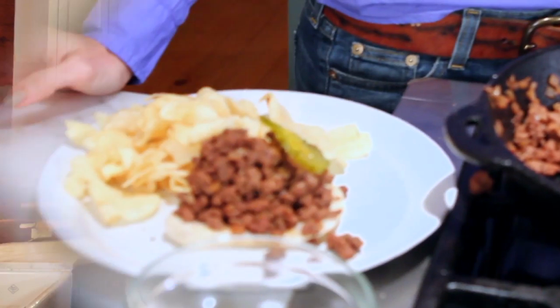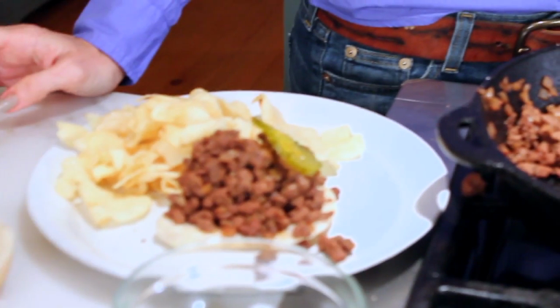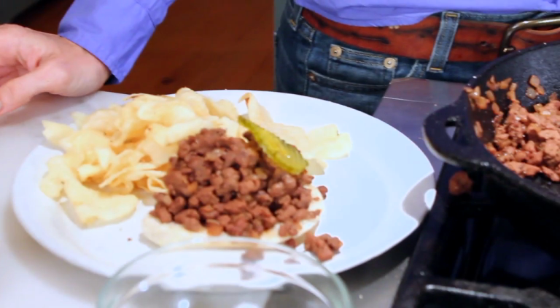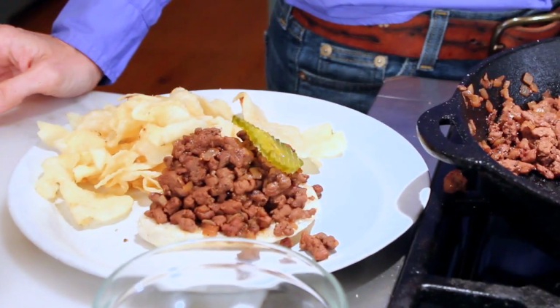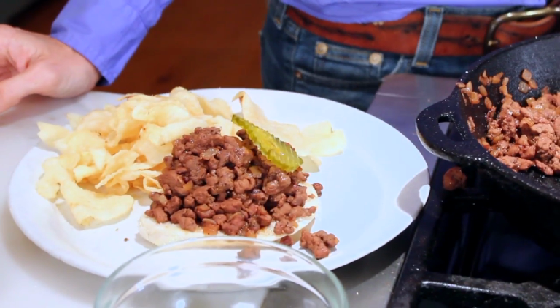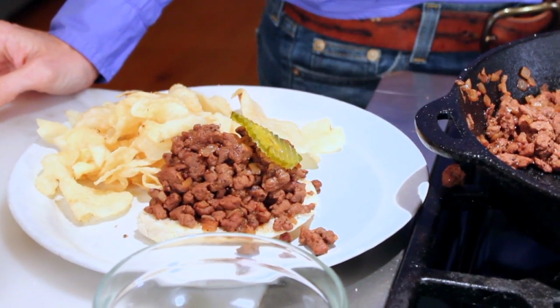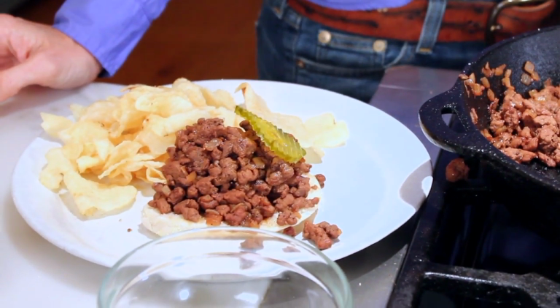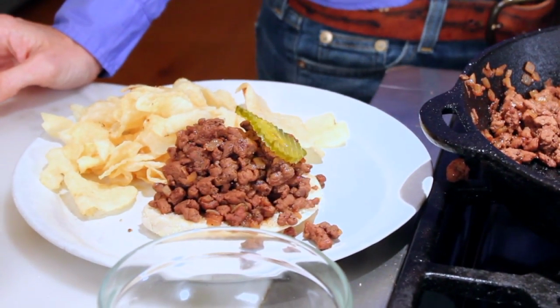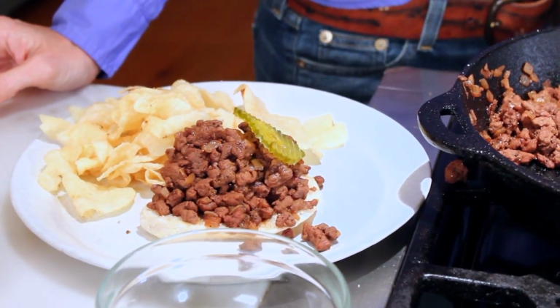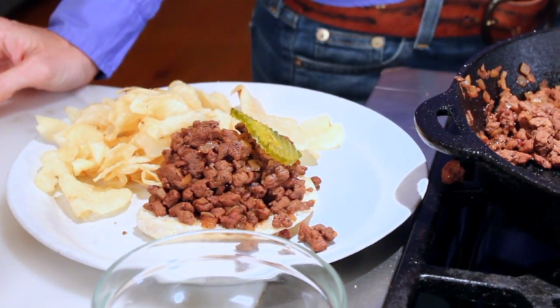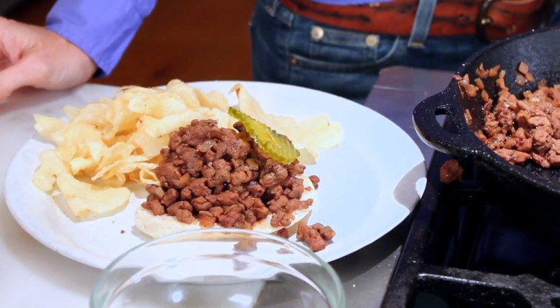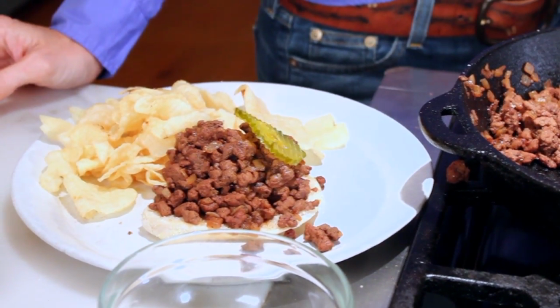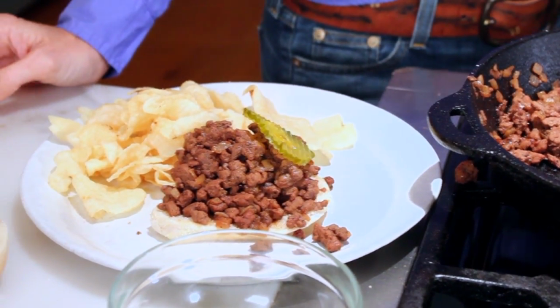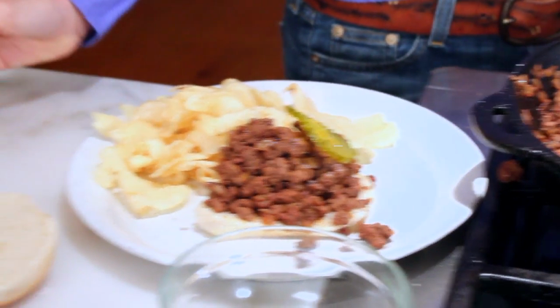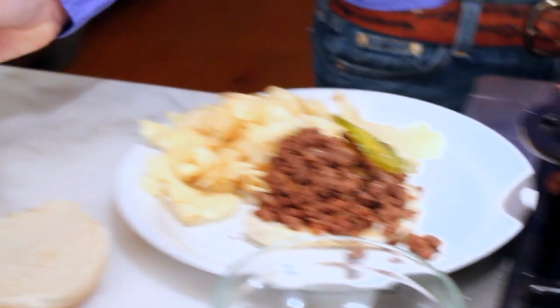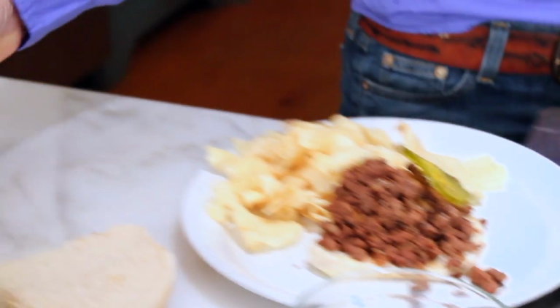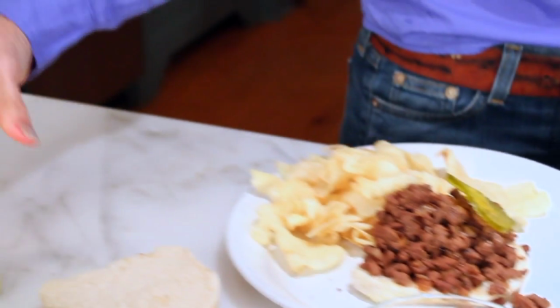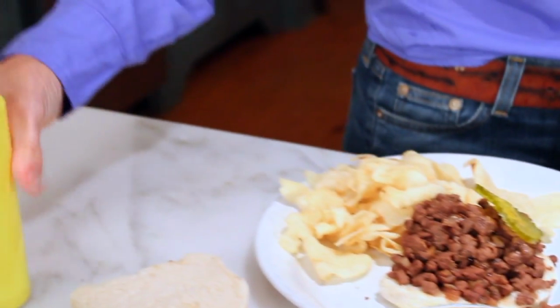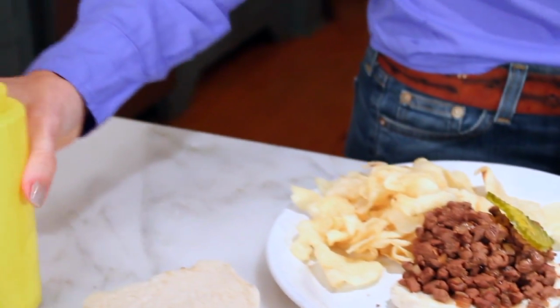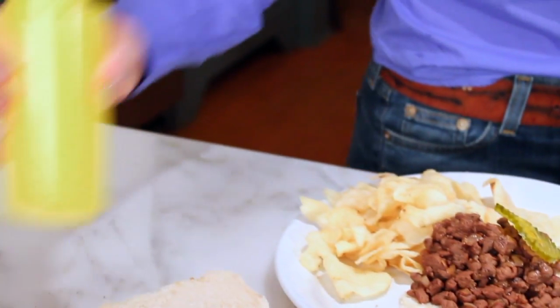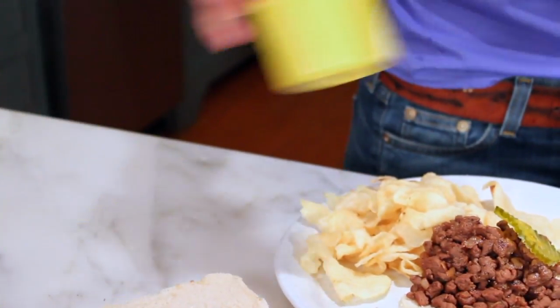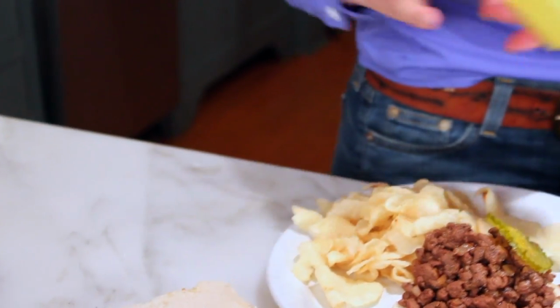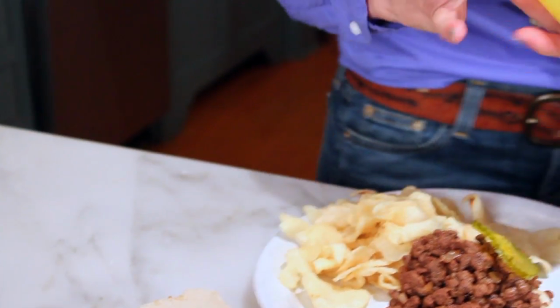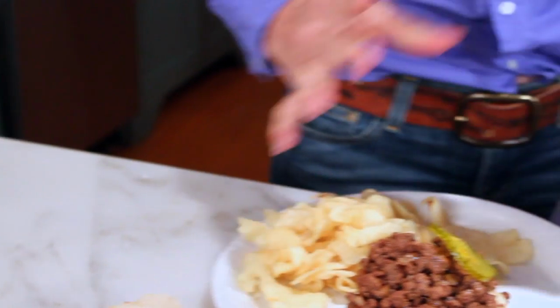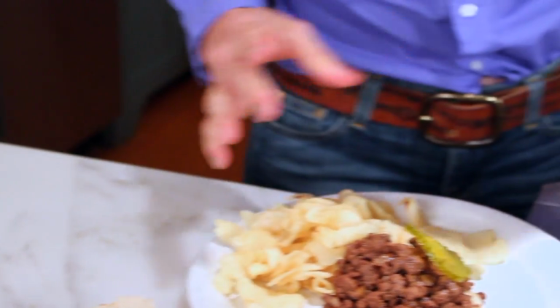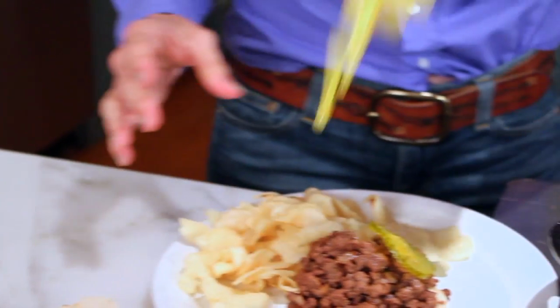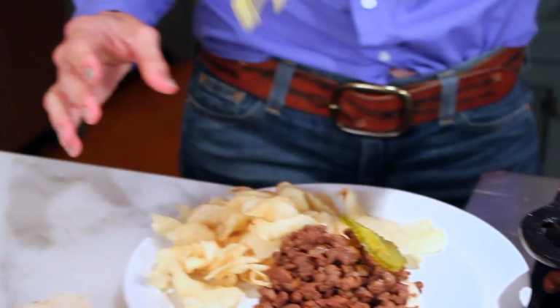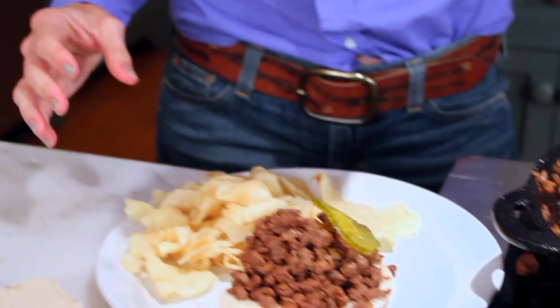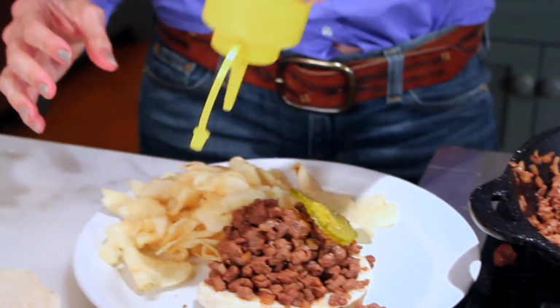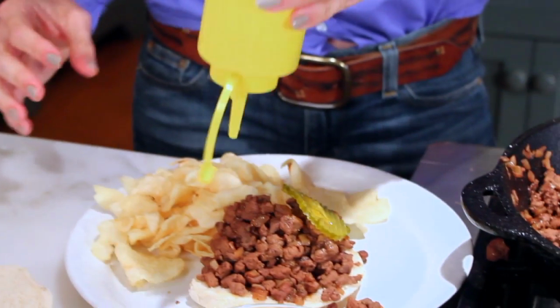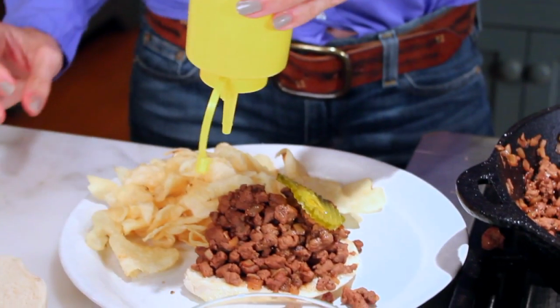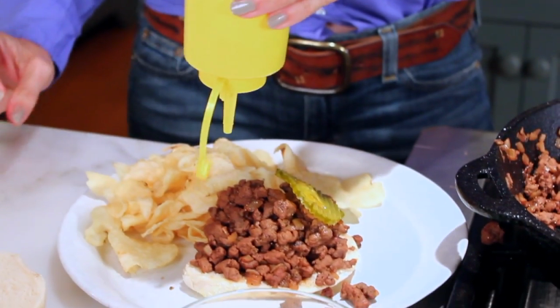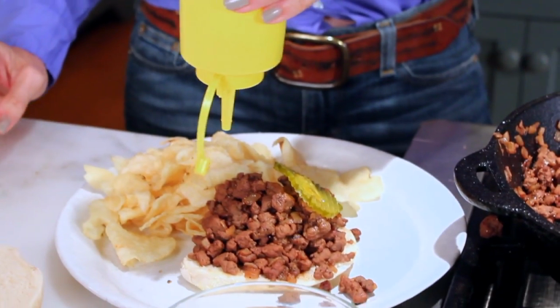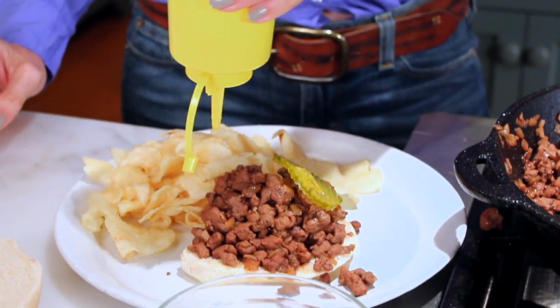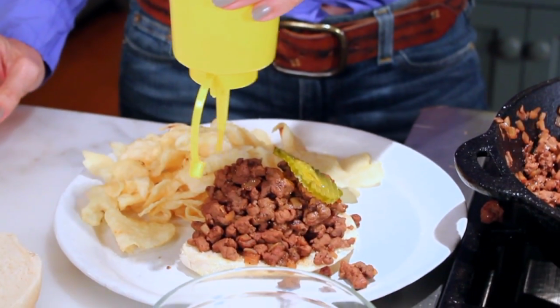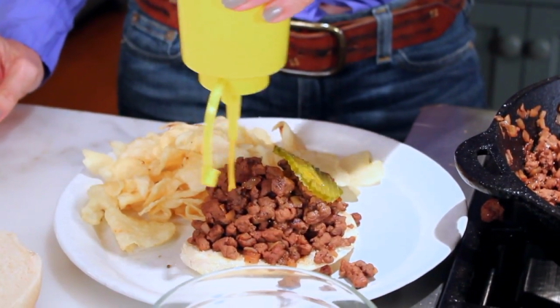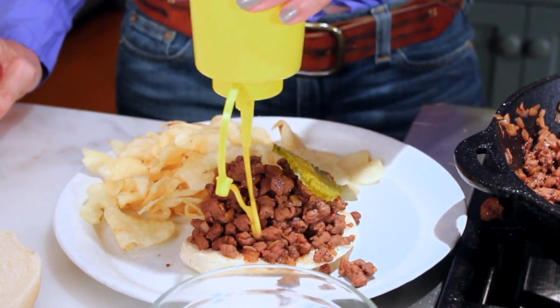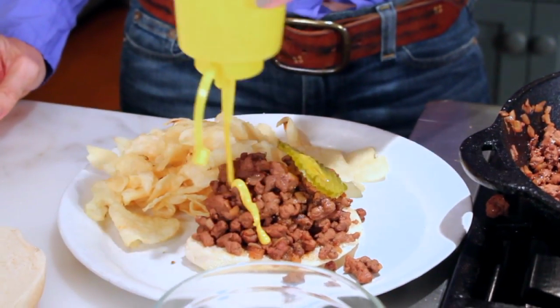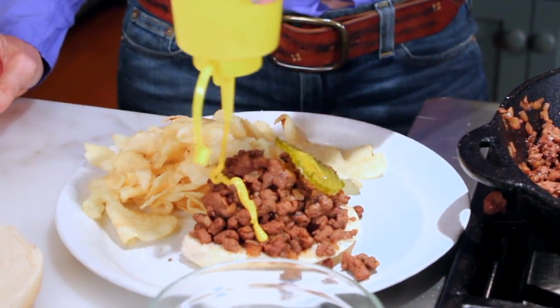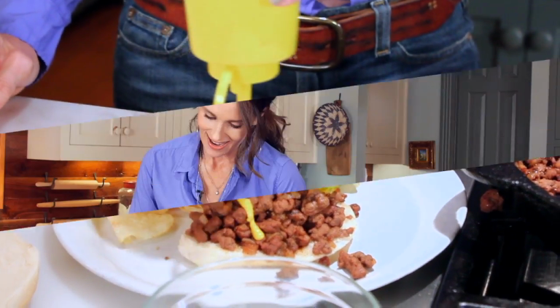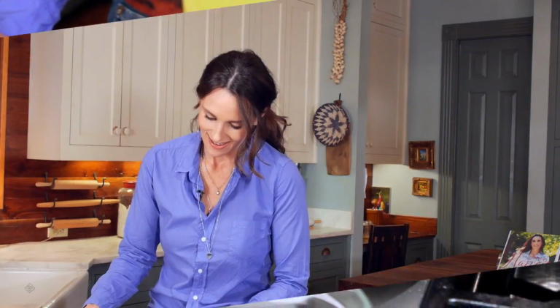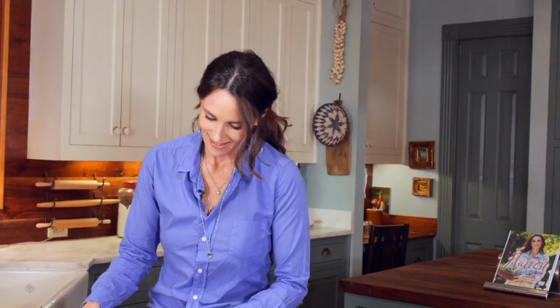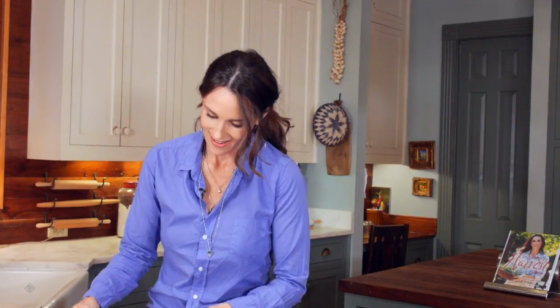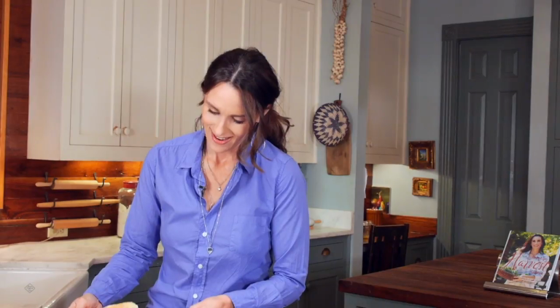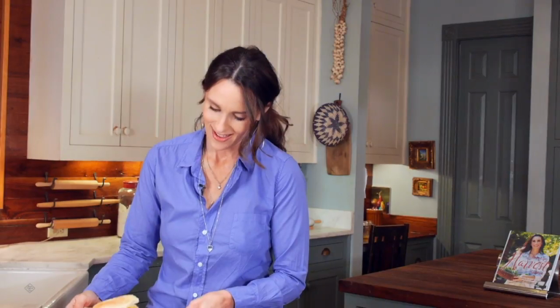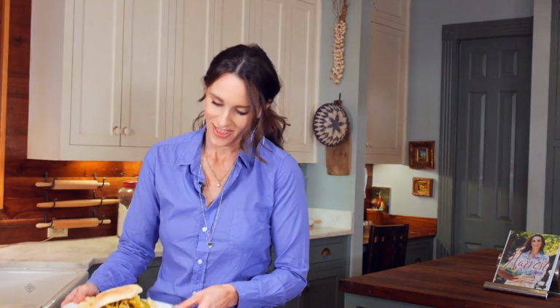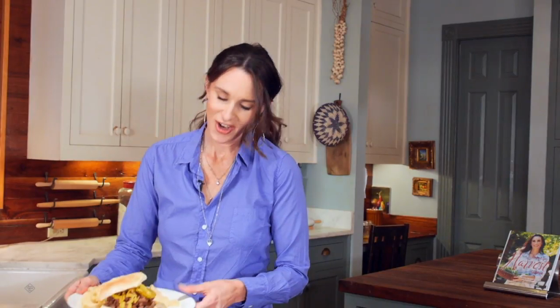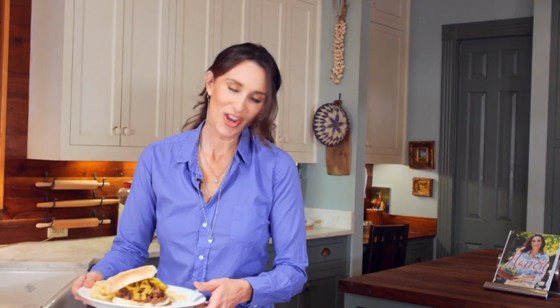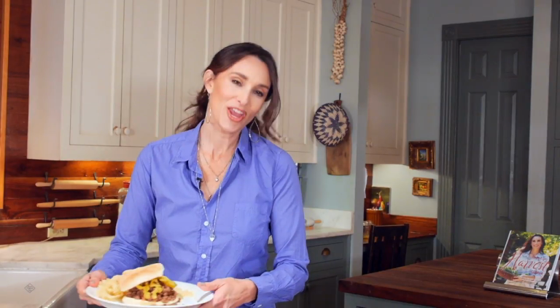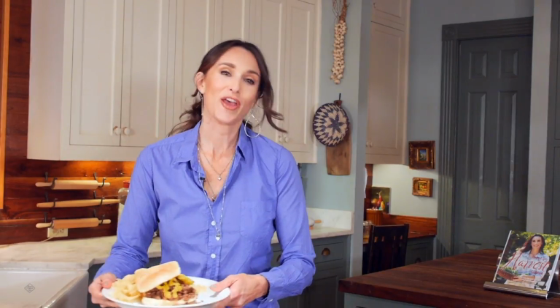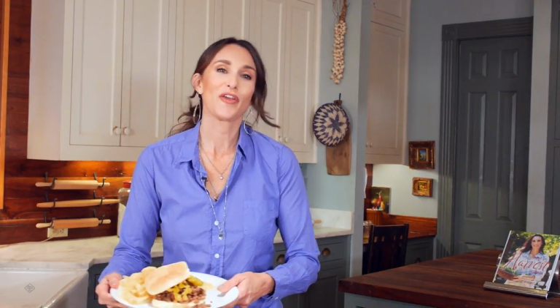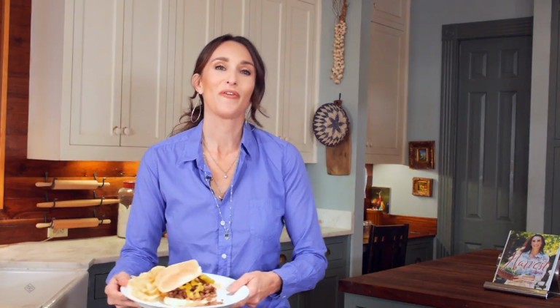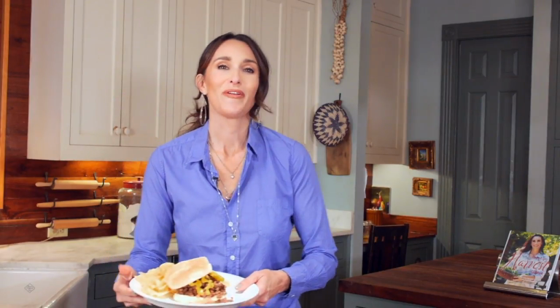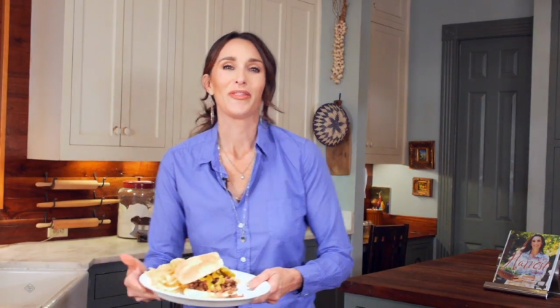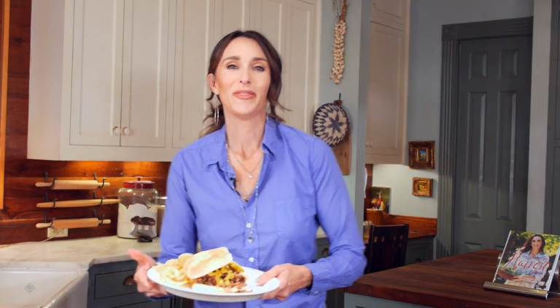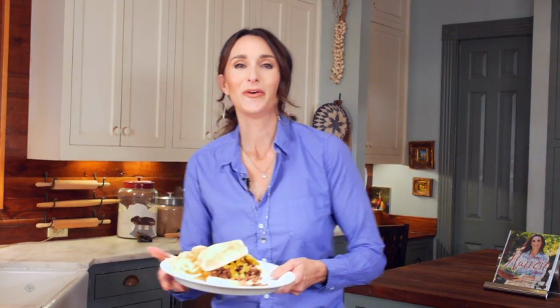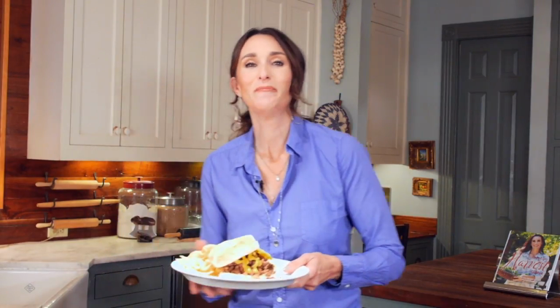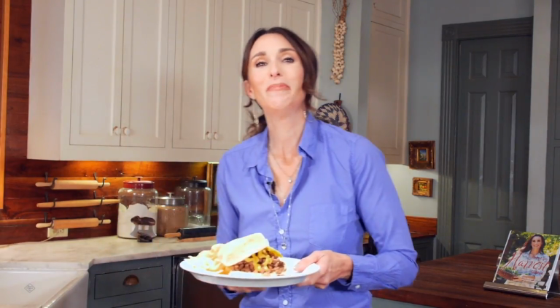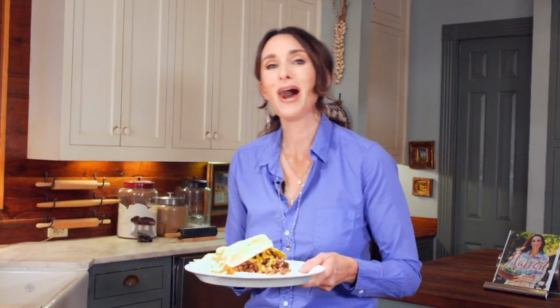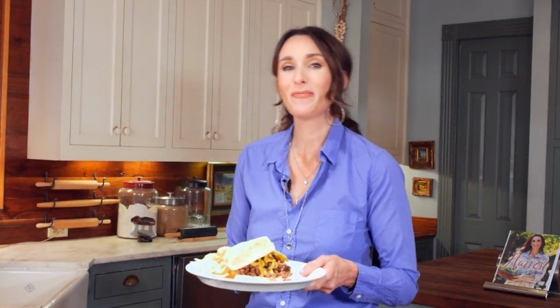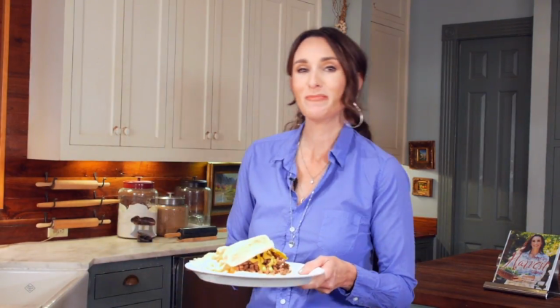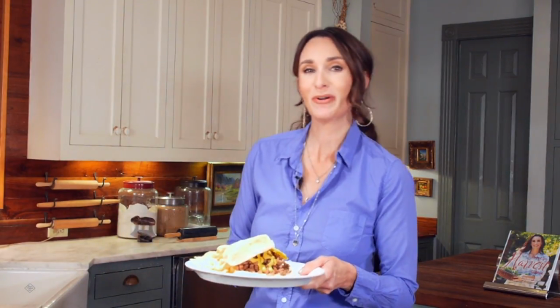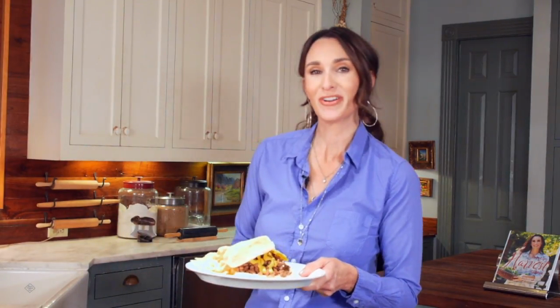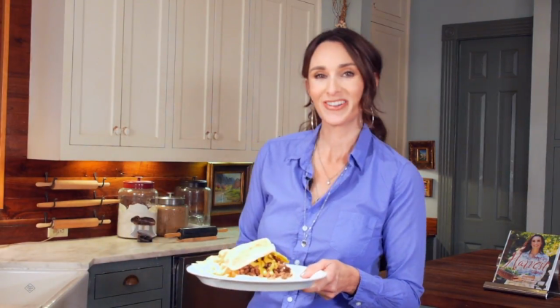It's time for a little mustard. And there you go — the Bobby Burger.